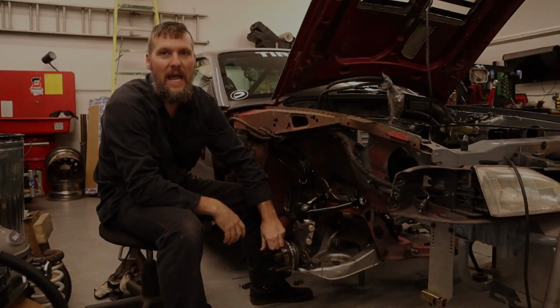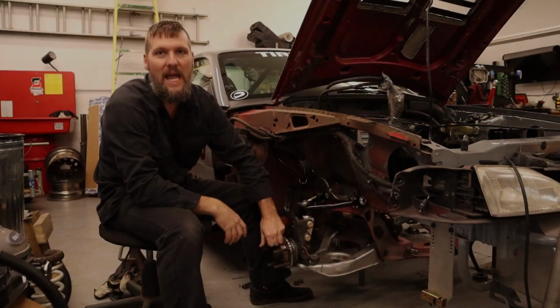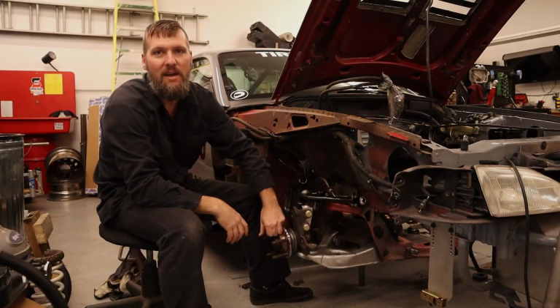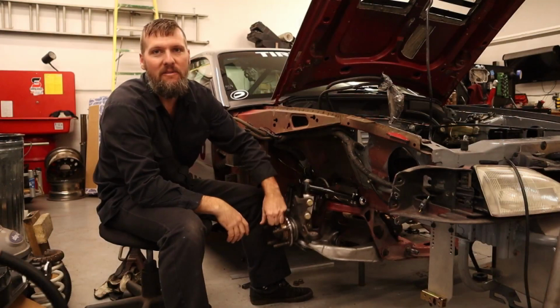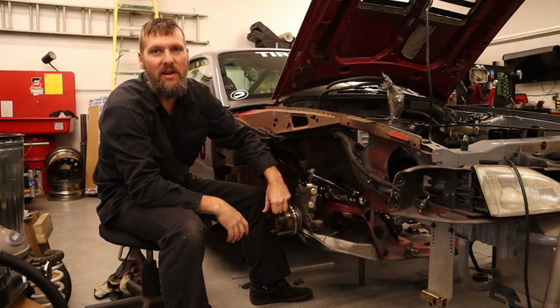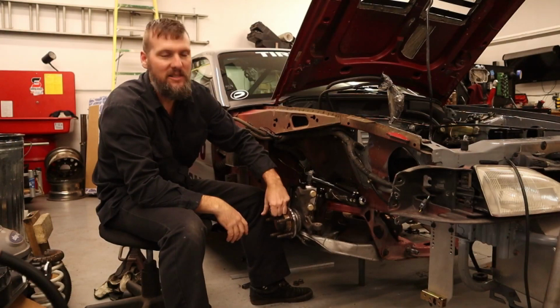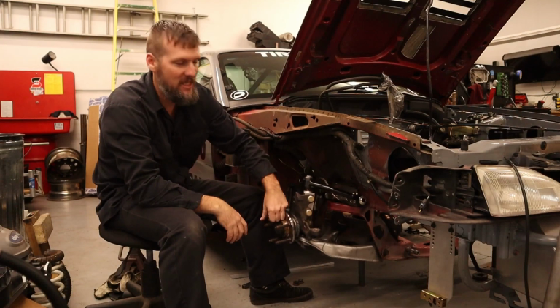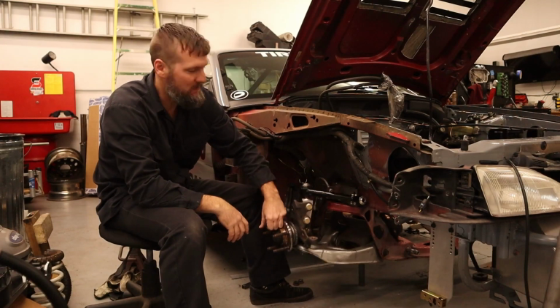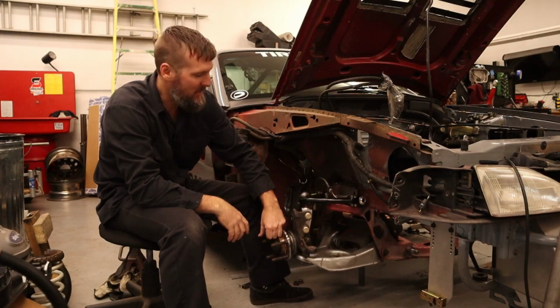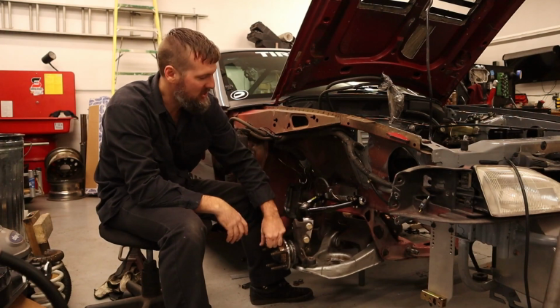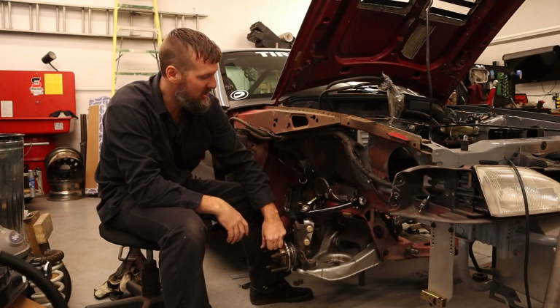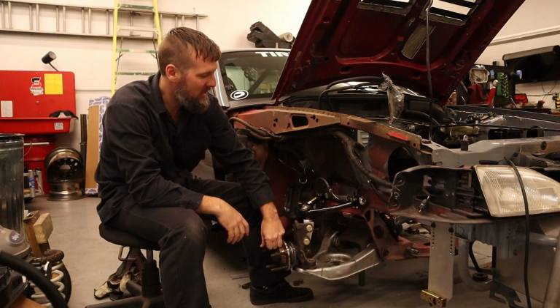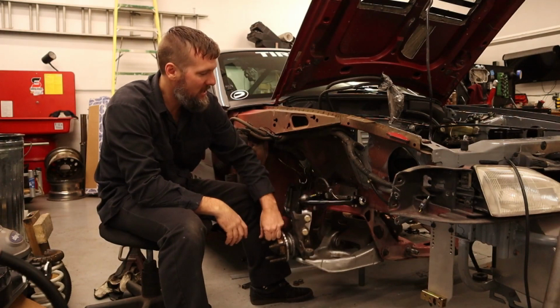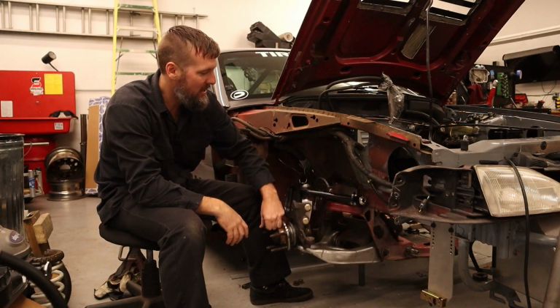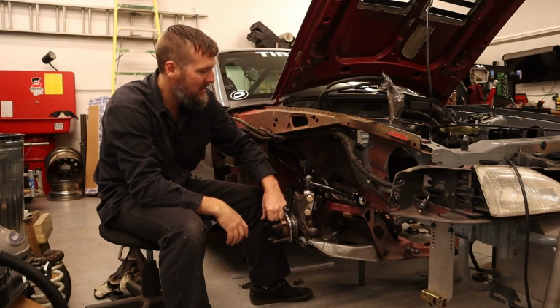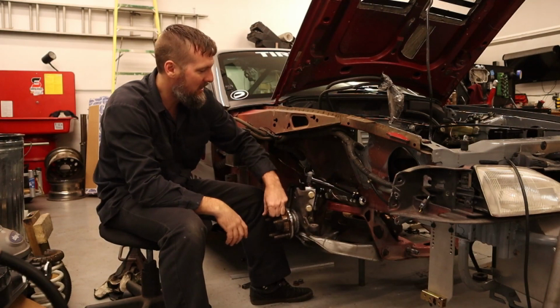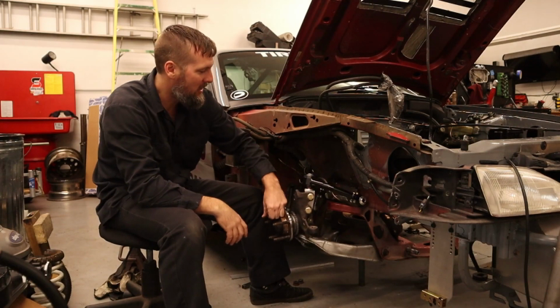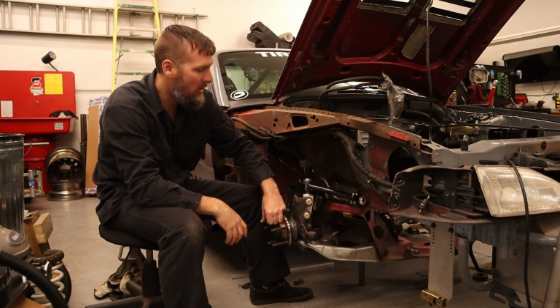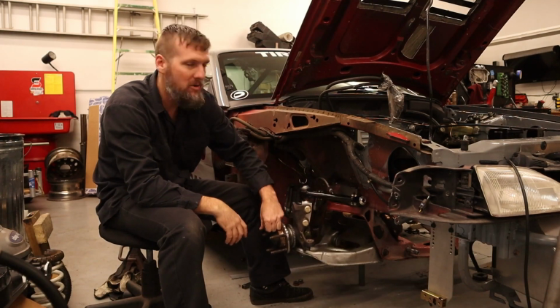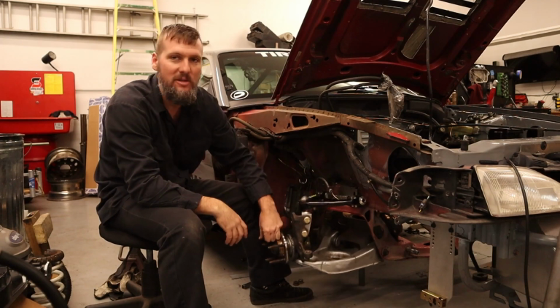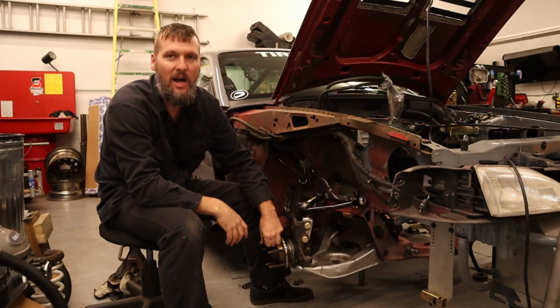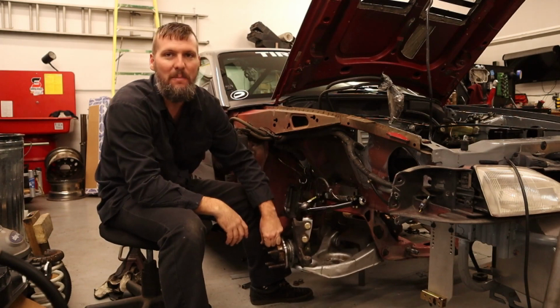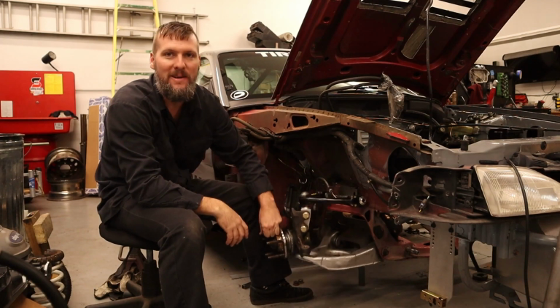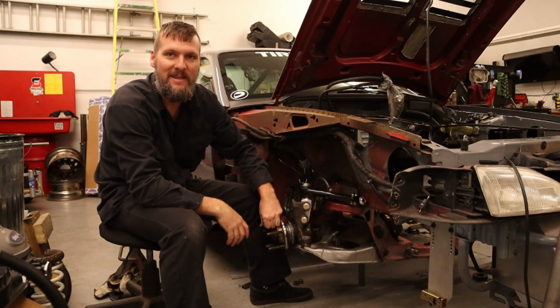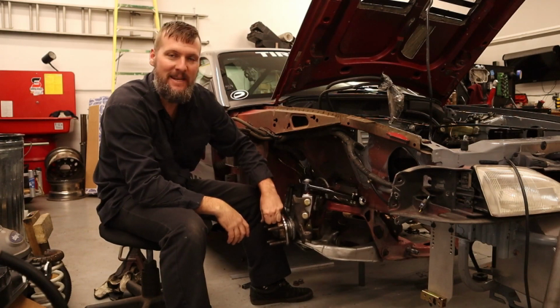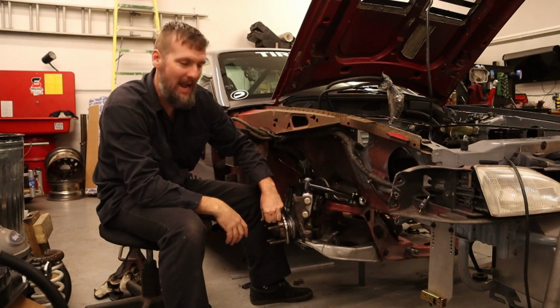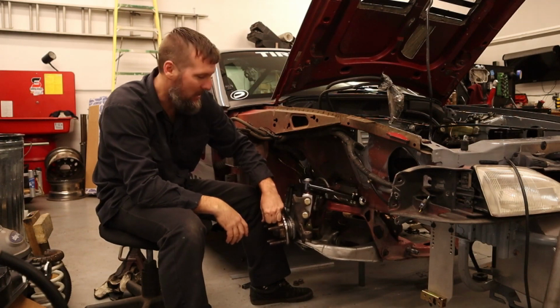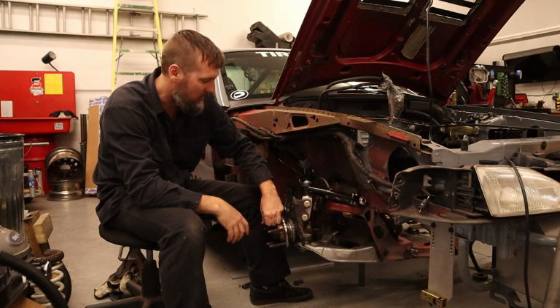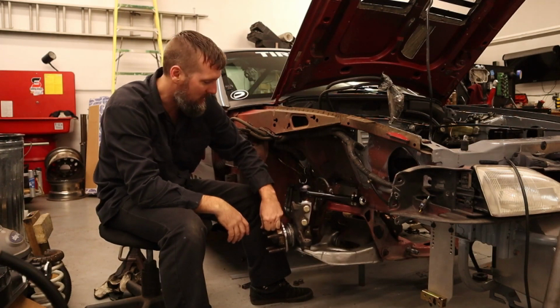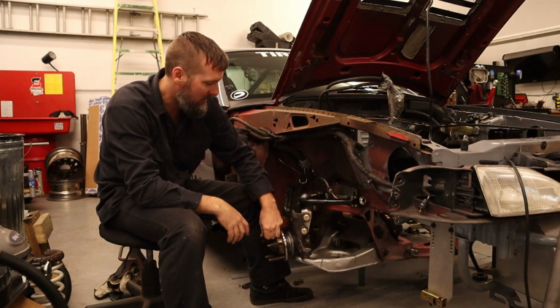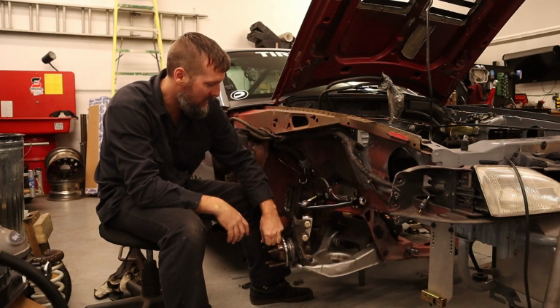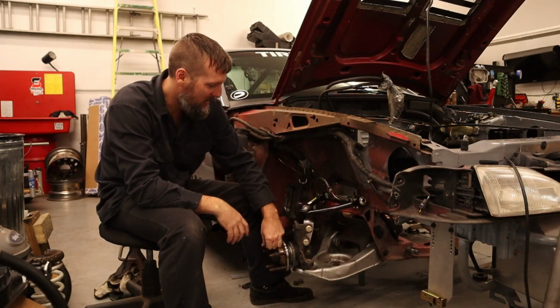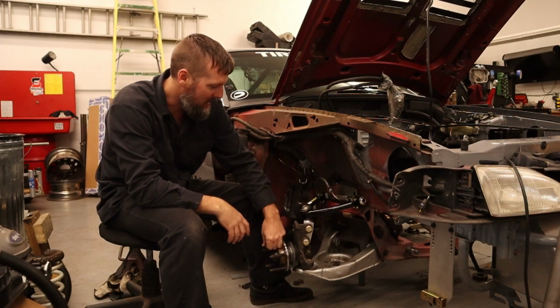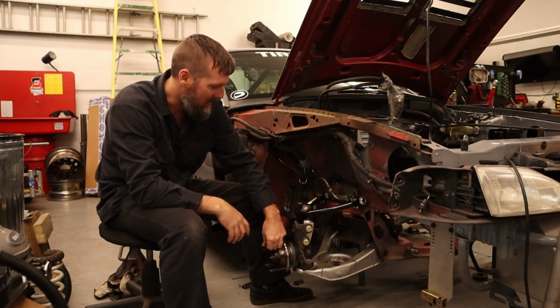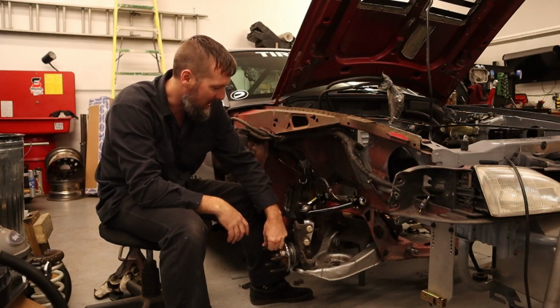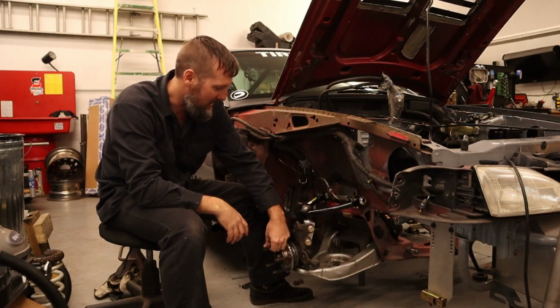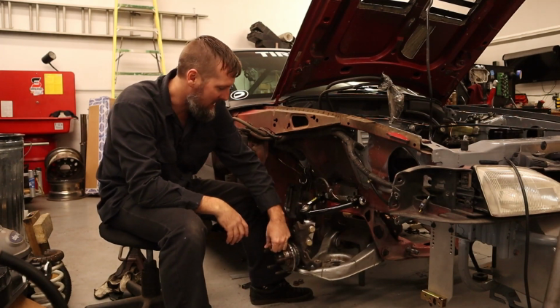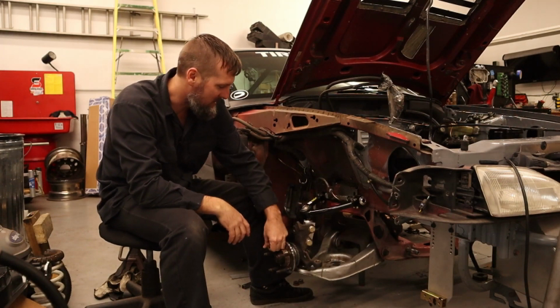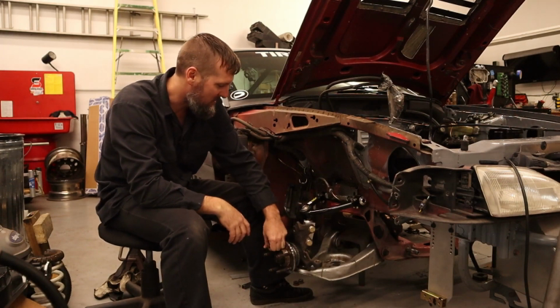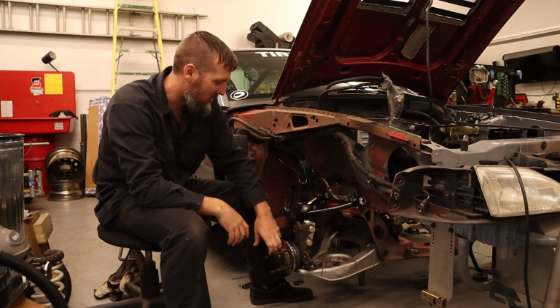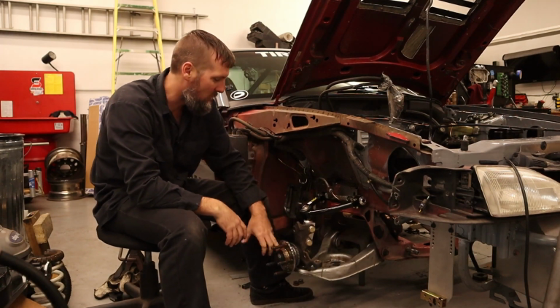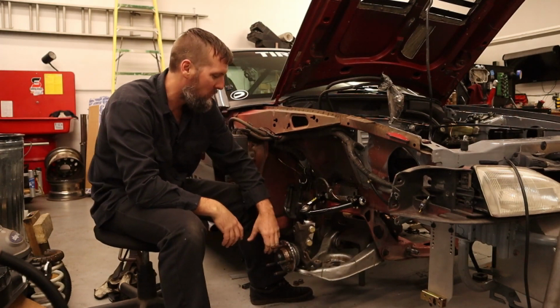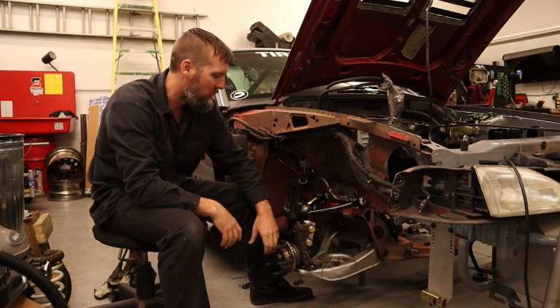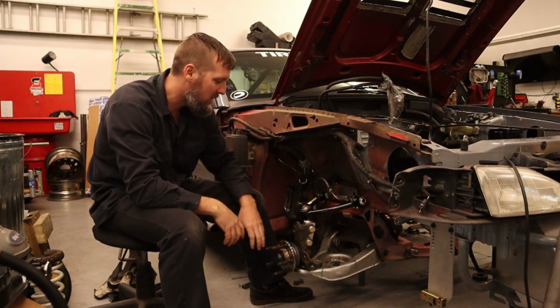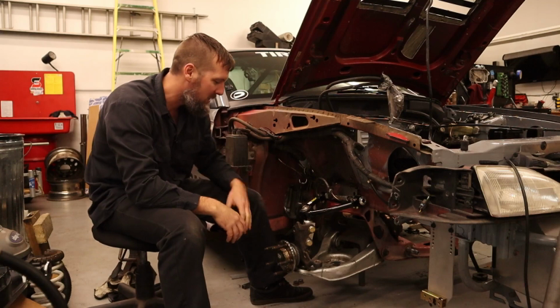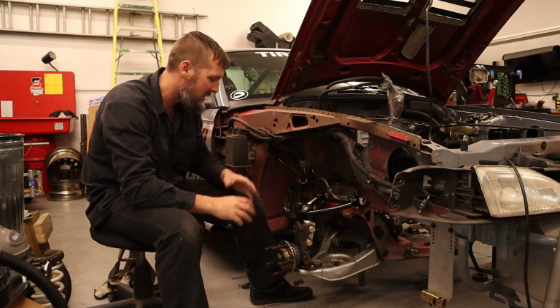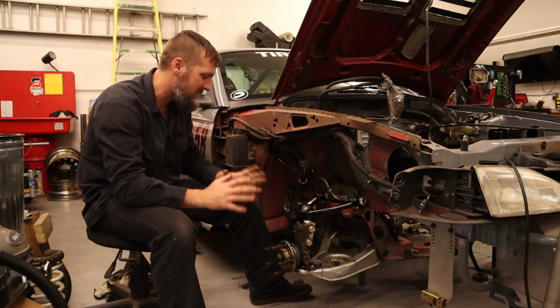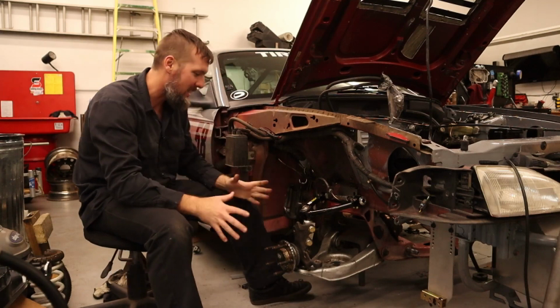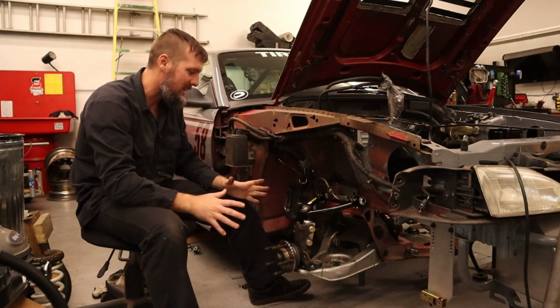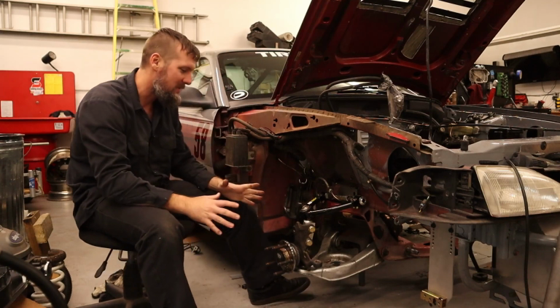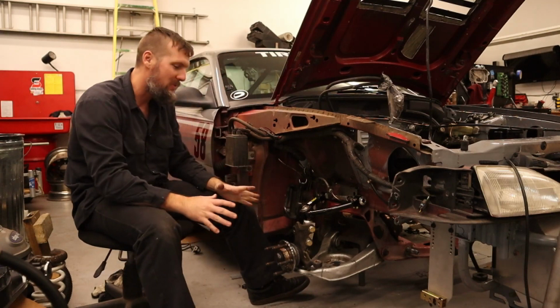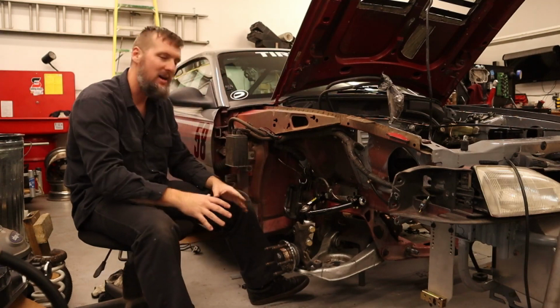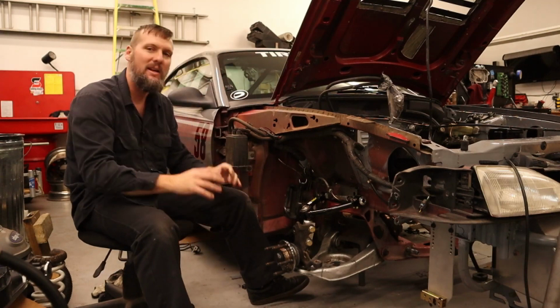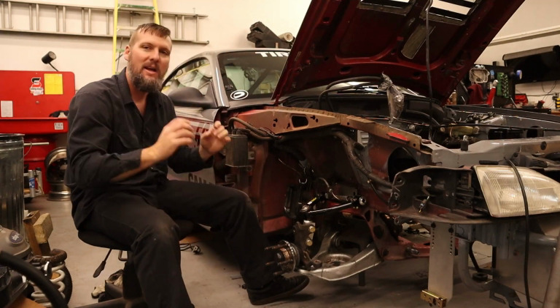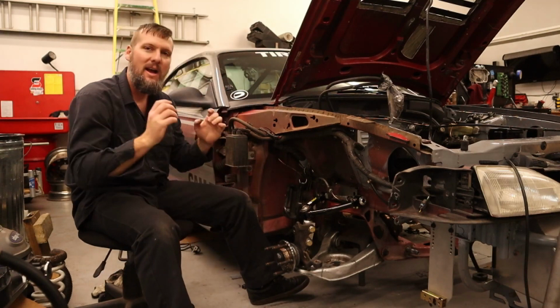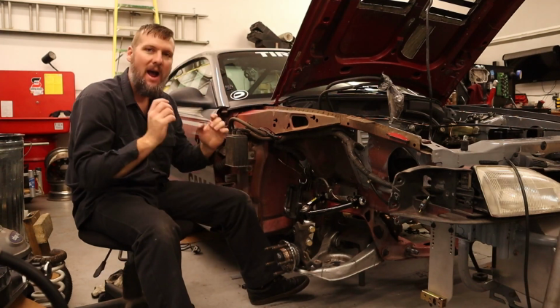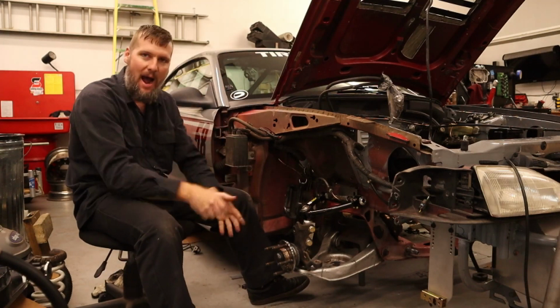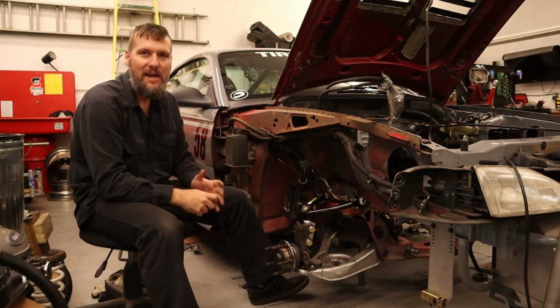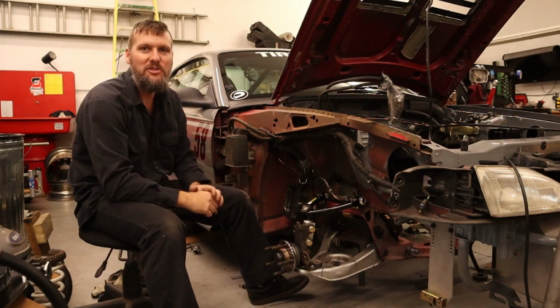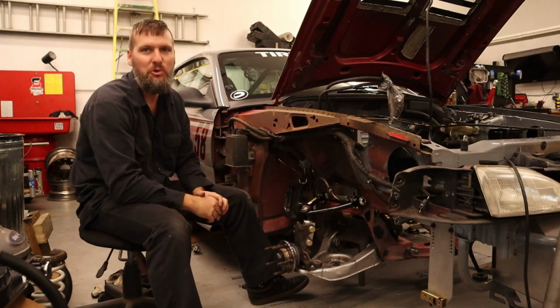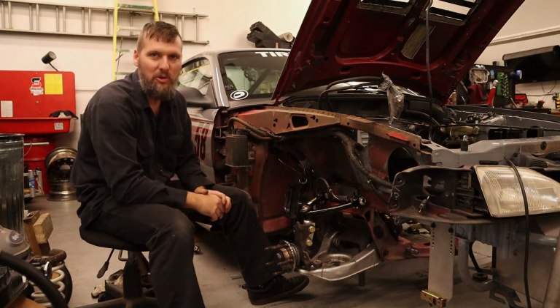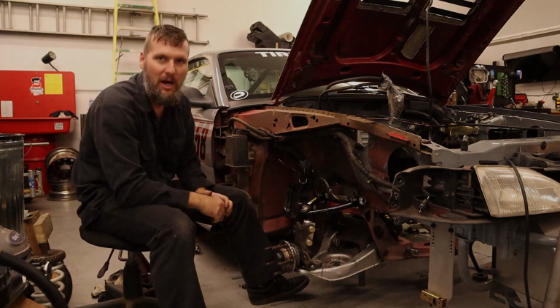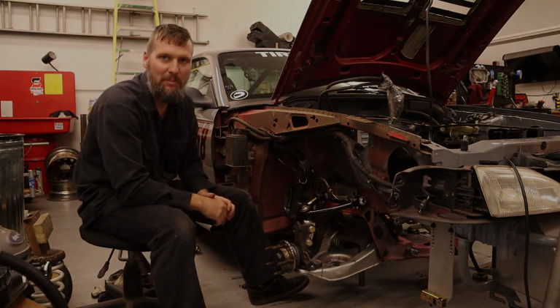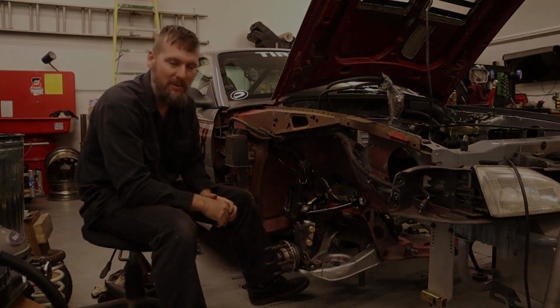We have a suspension that goes up and down. That is really exciting, but I screwed up.